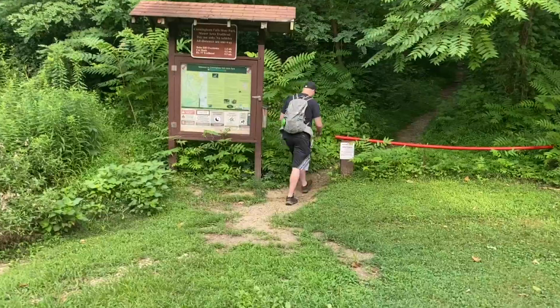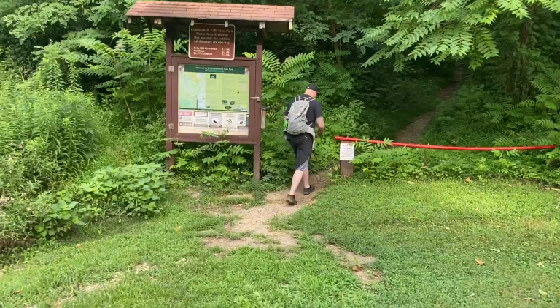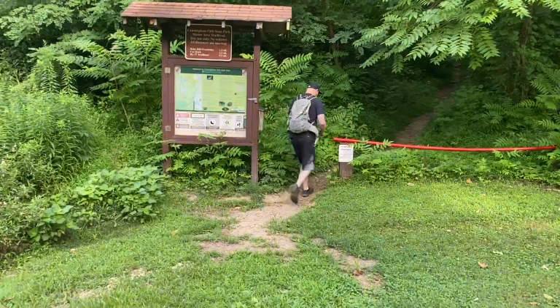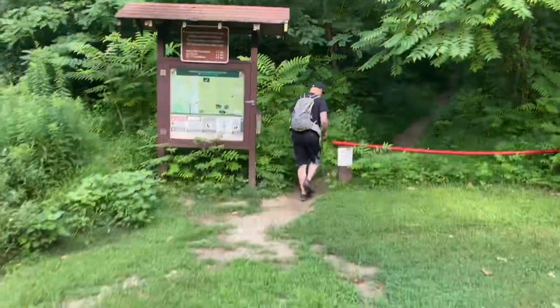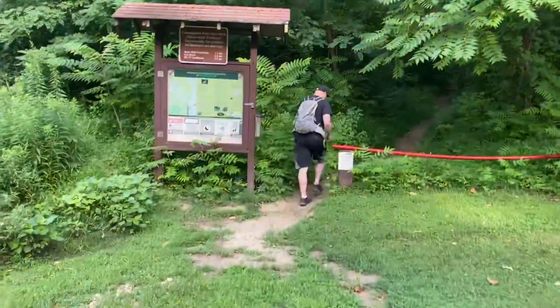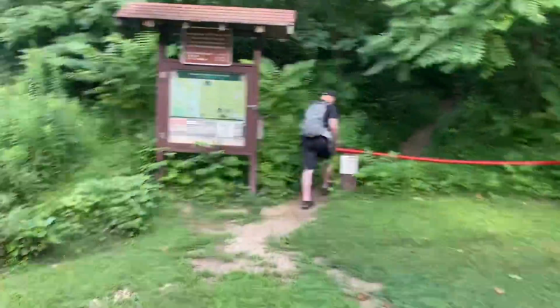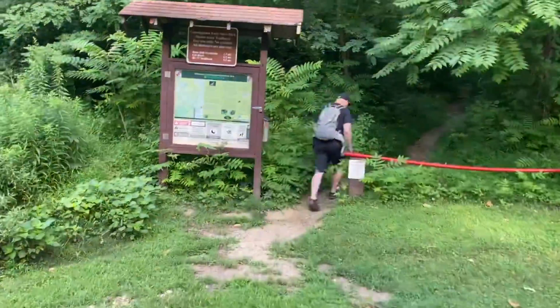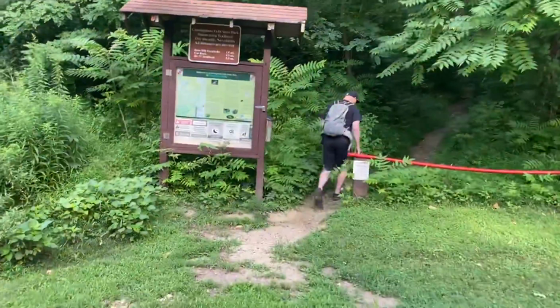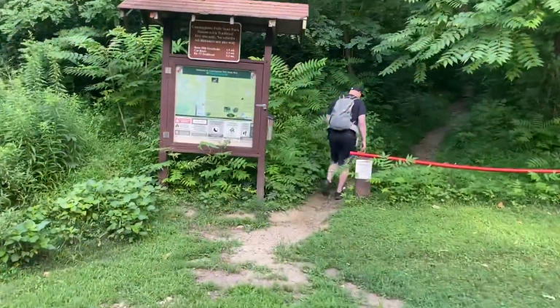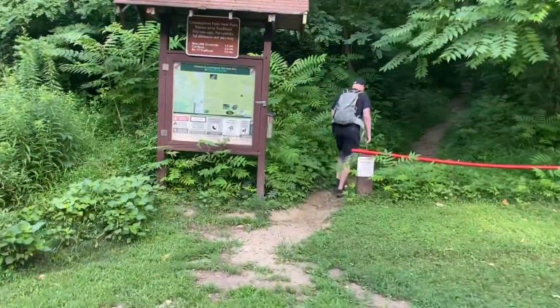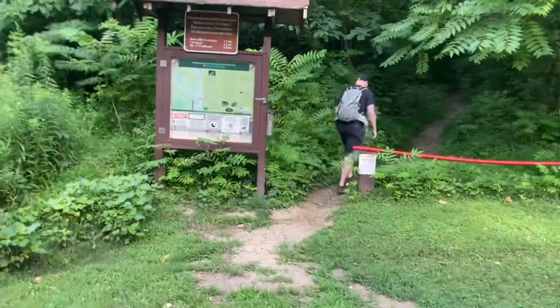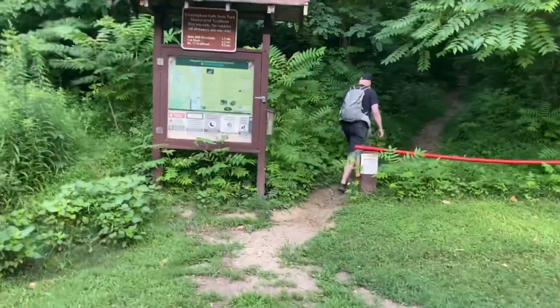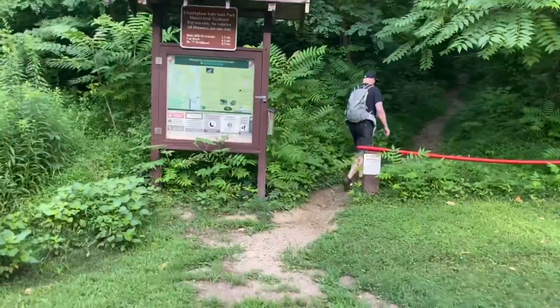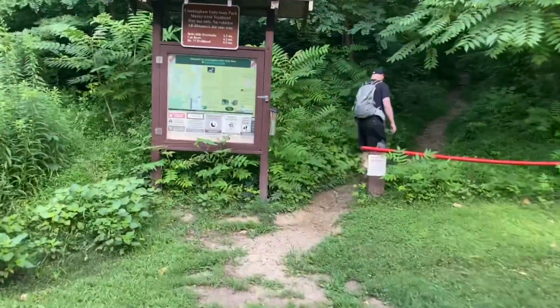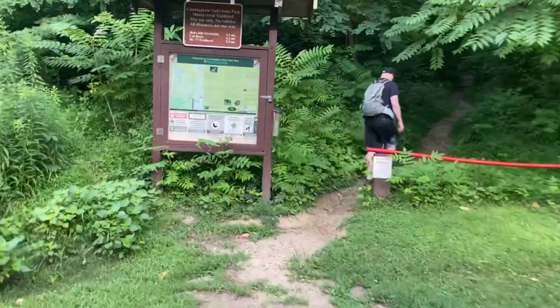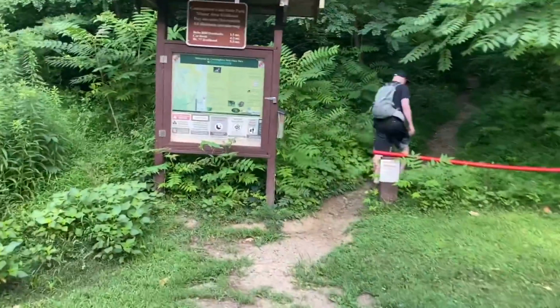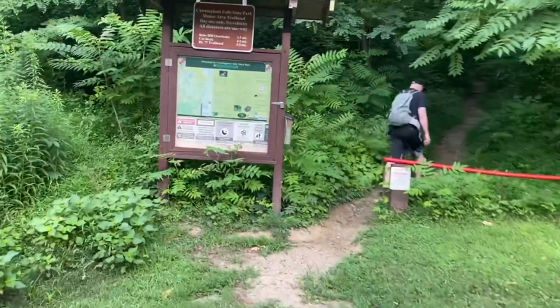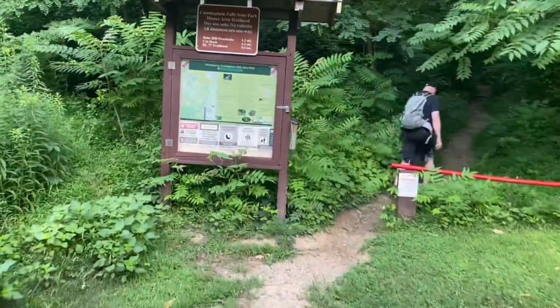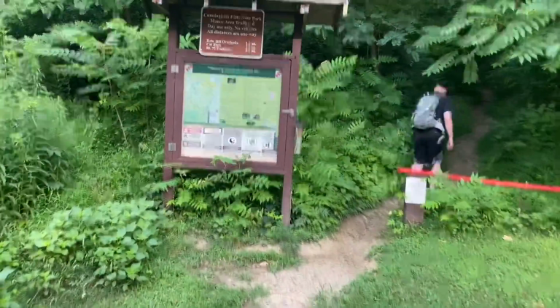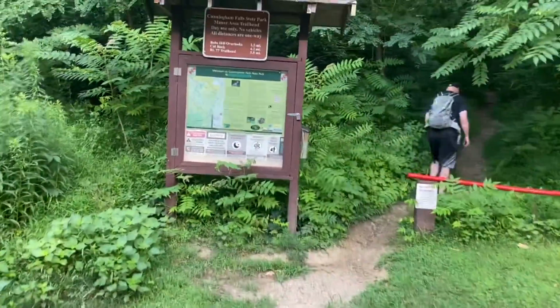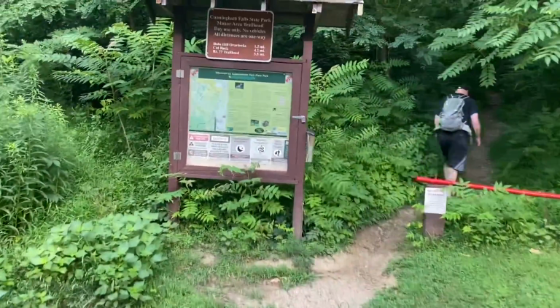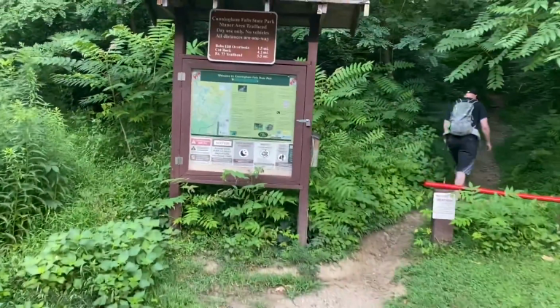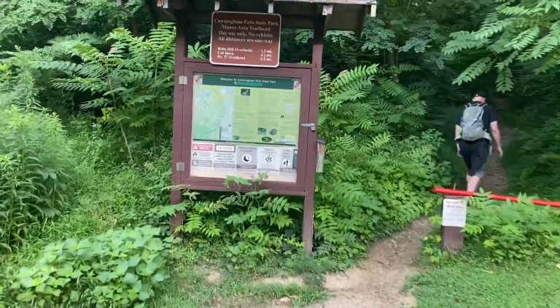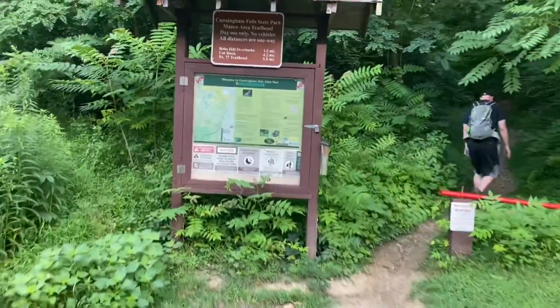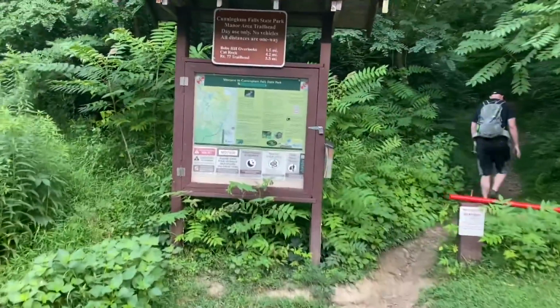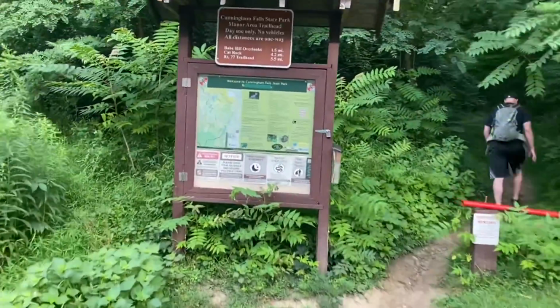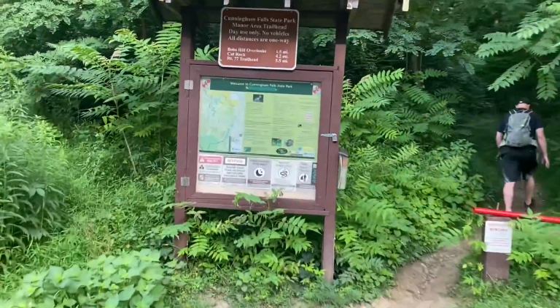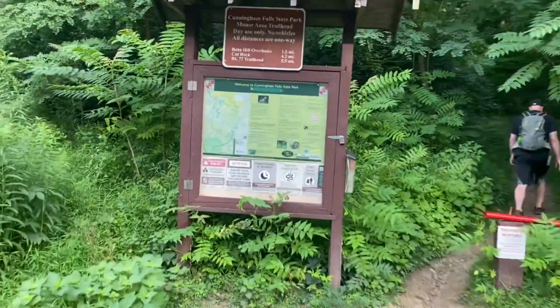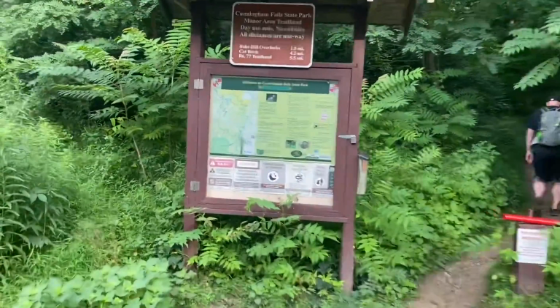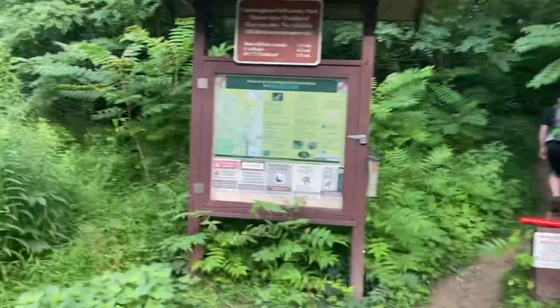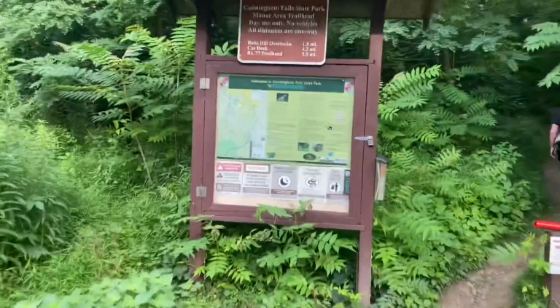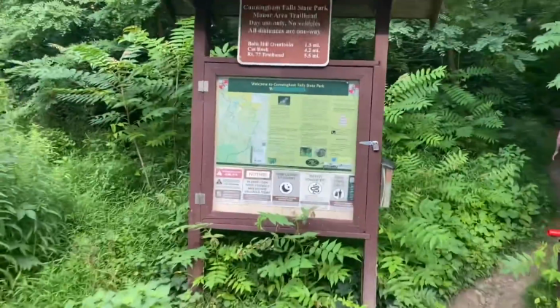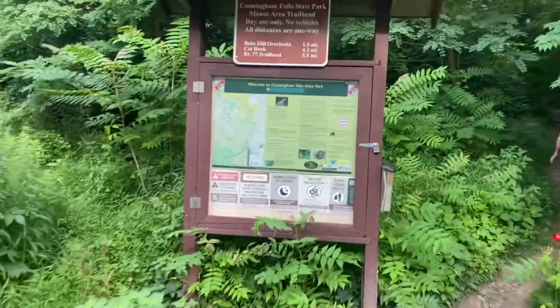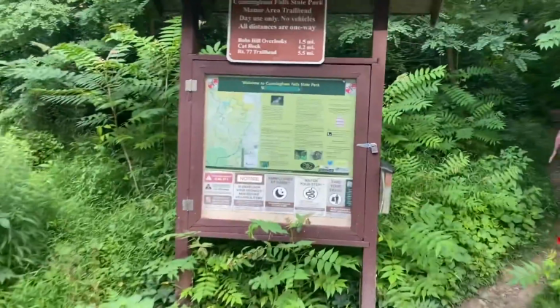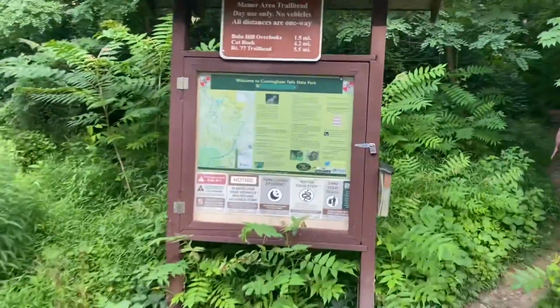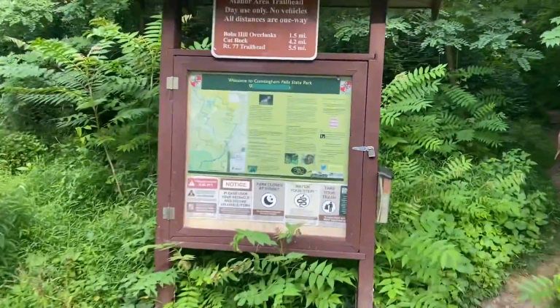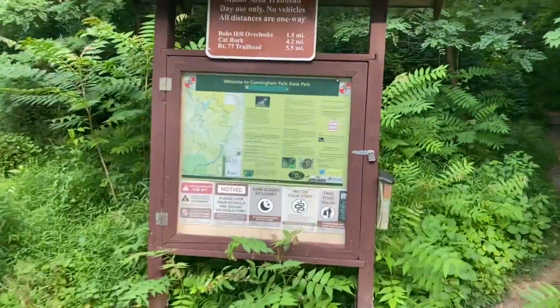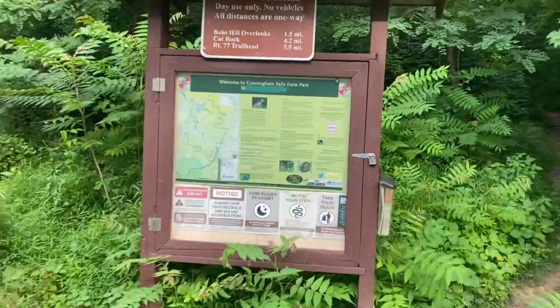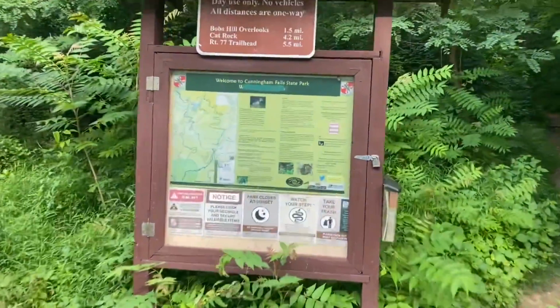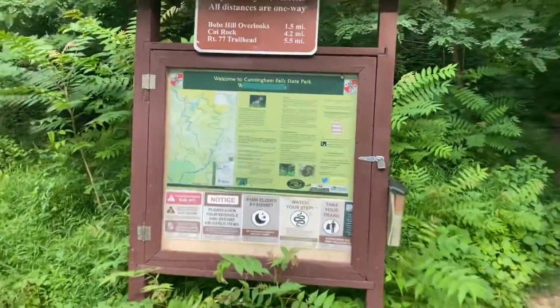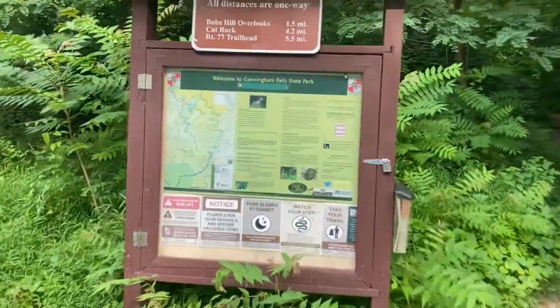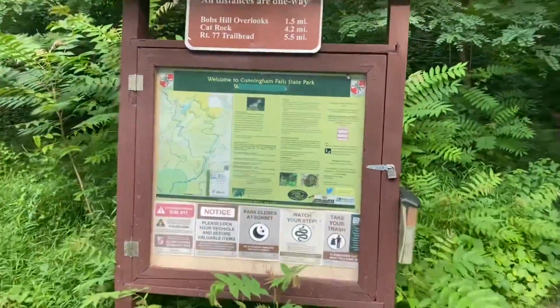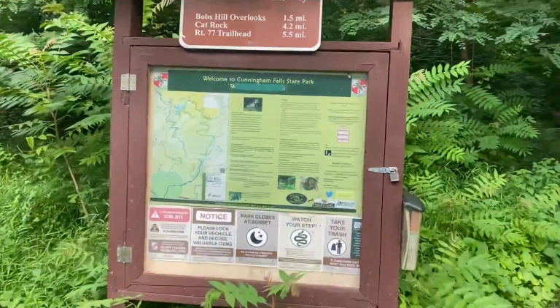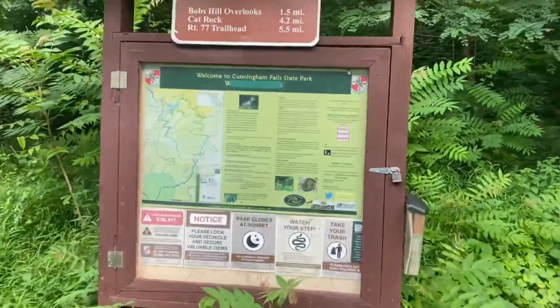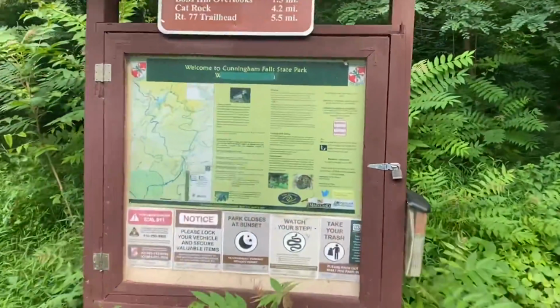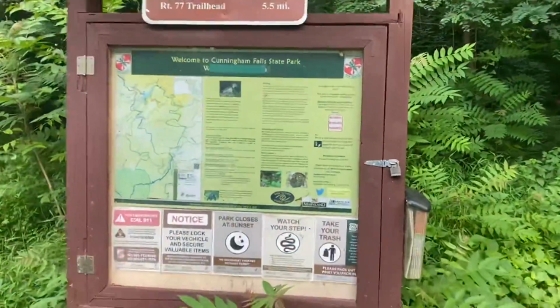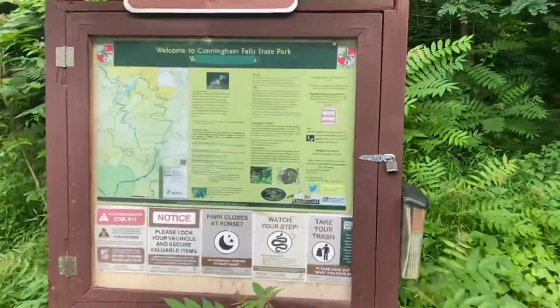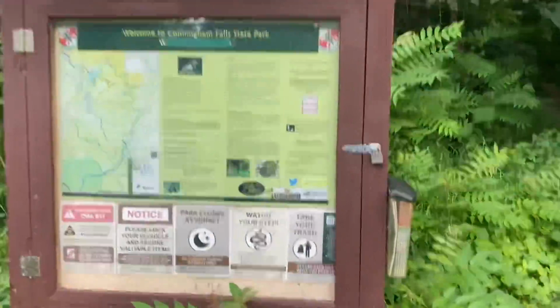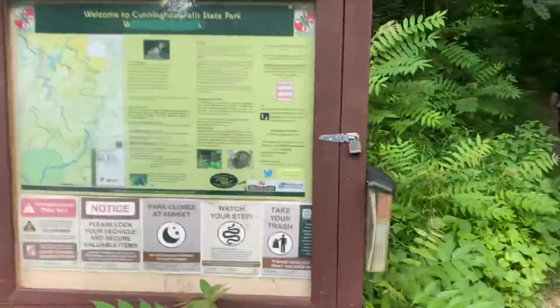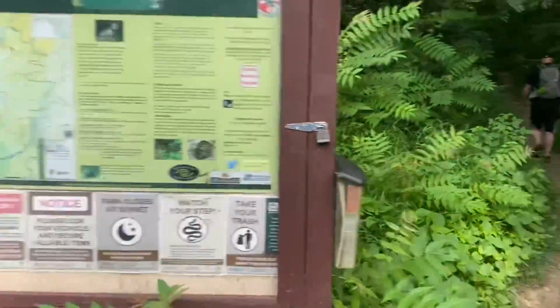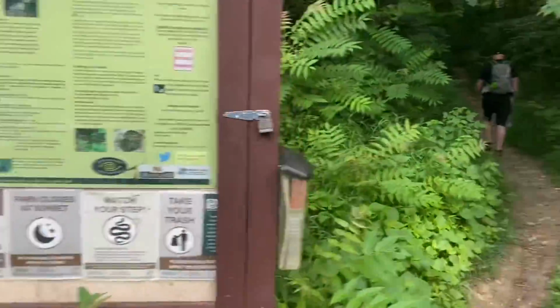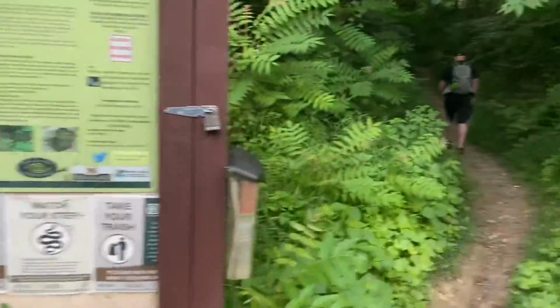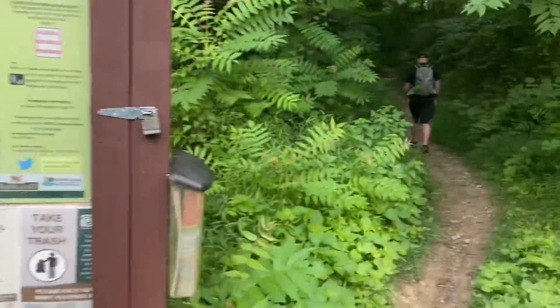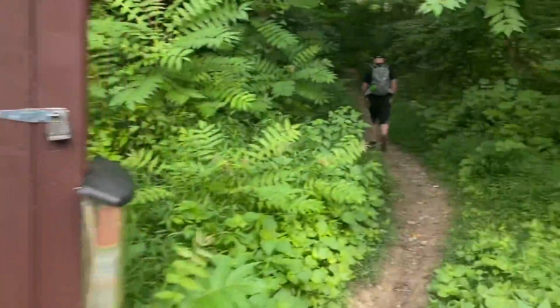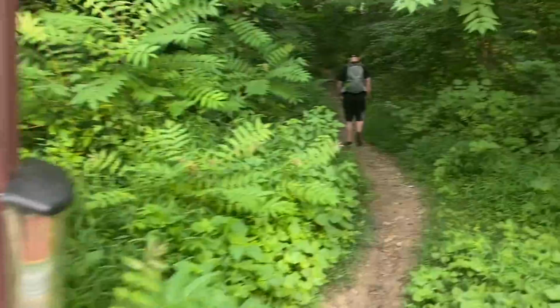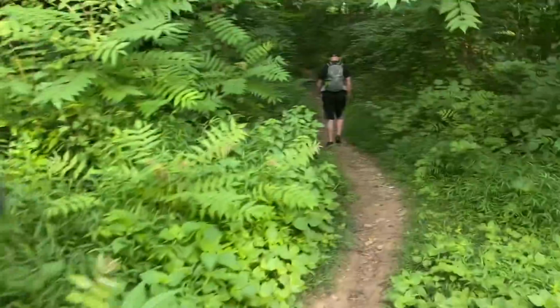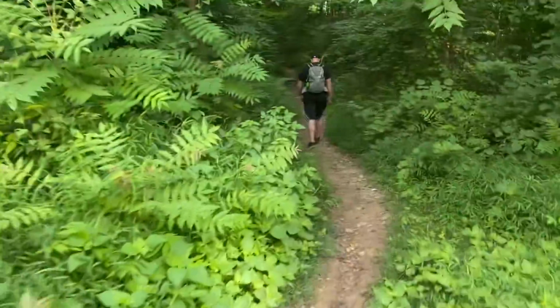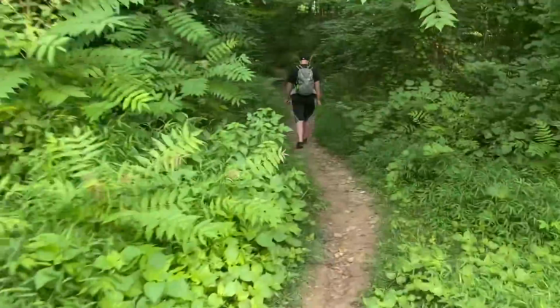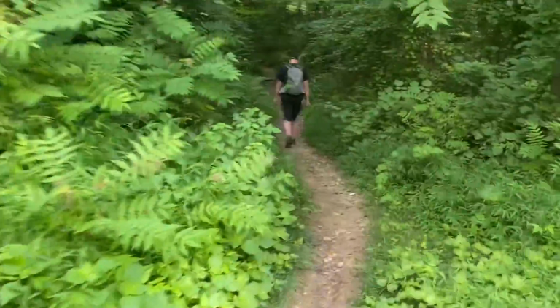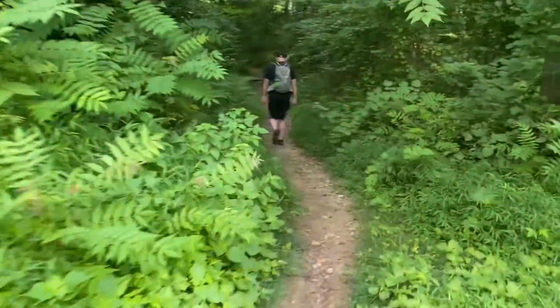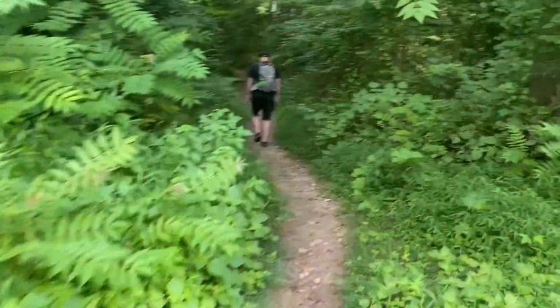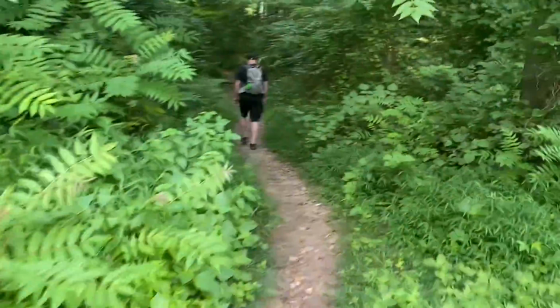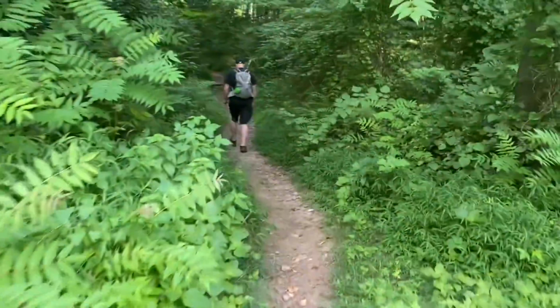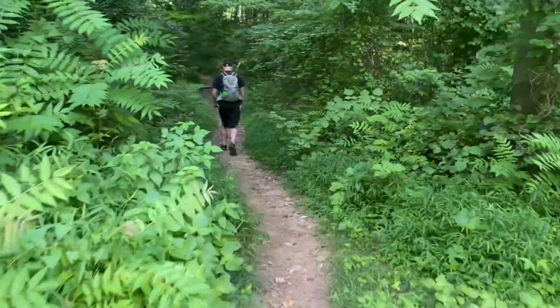So this morning we're in Cunningham Falls State Park. We're going to be doing Bob's Hill's four-mile hike up to an overlook.